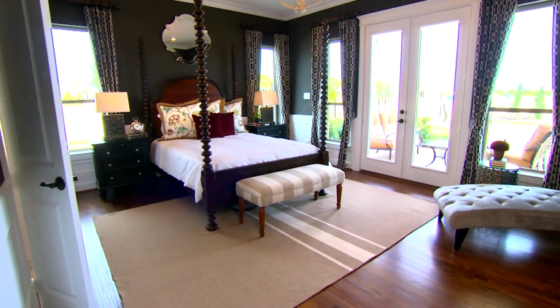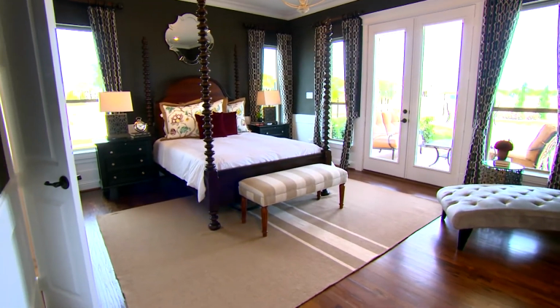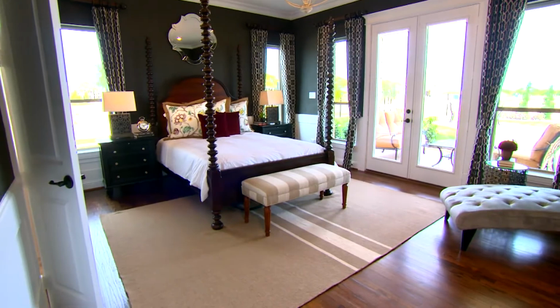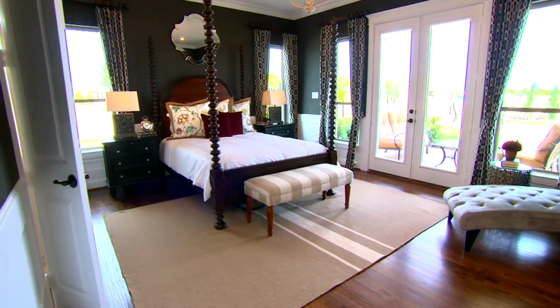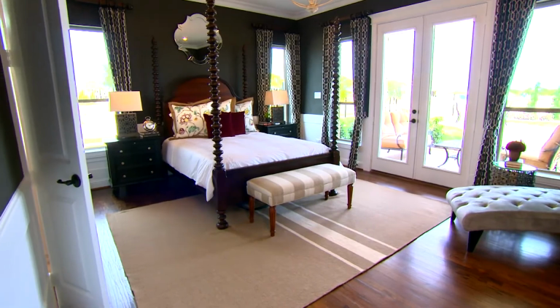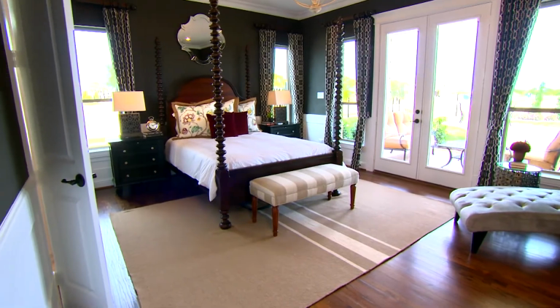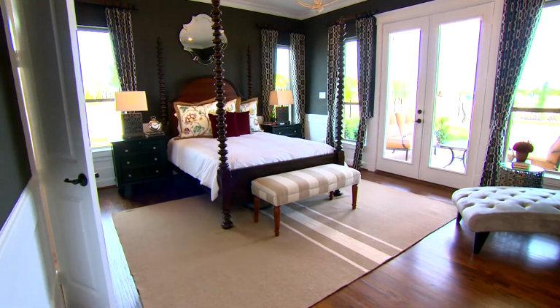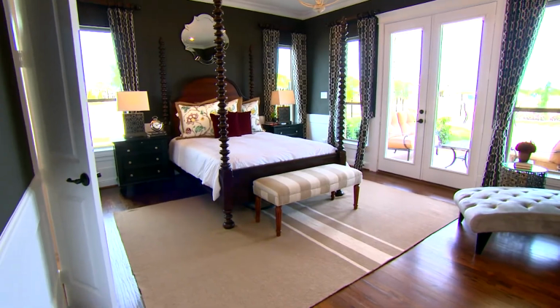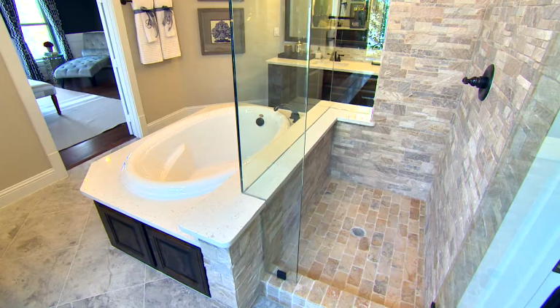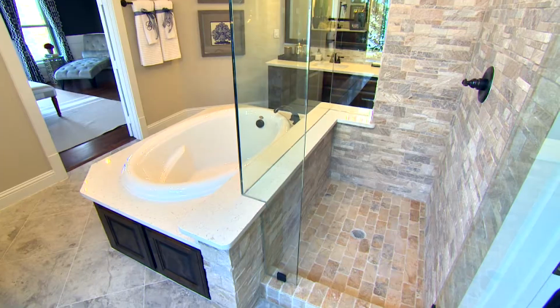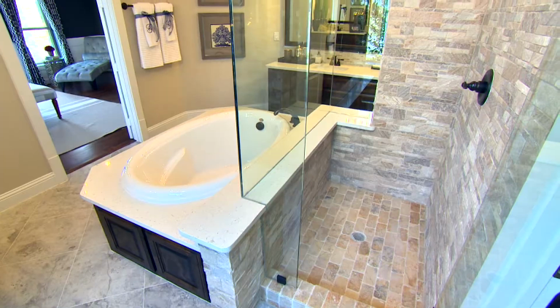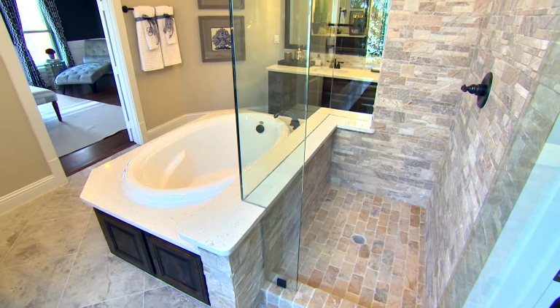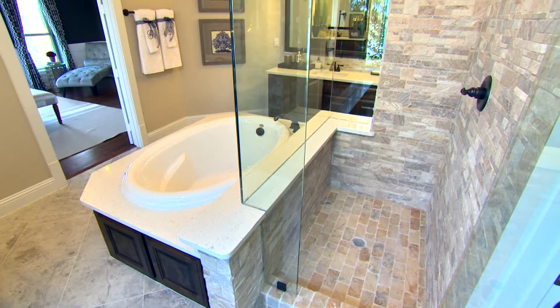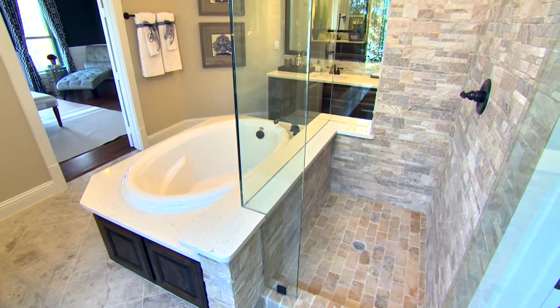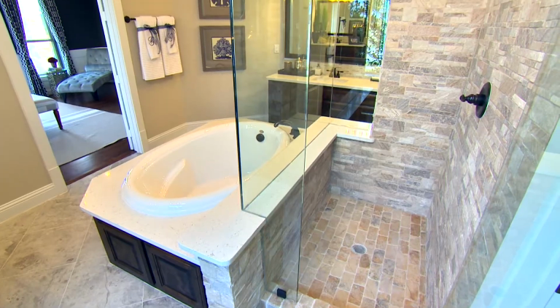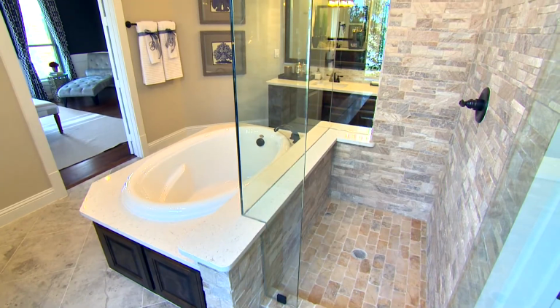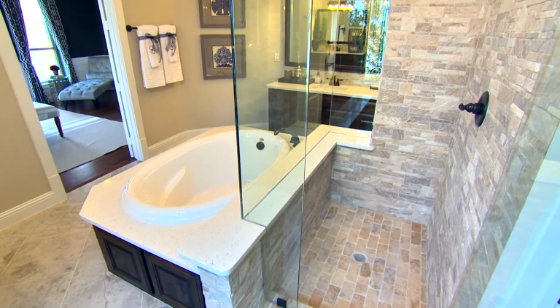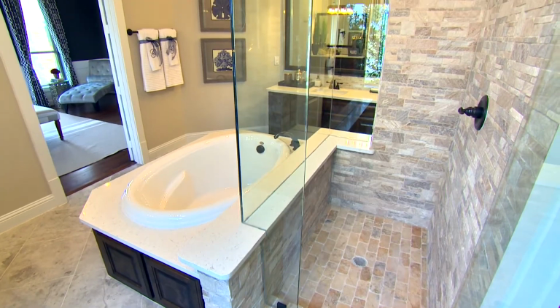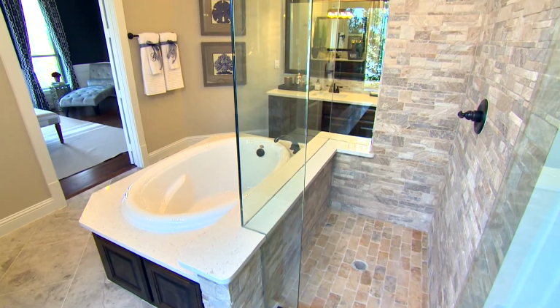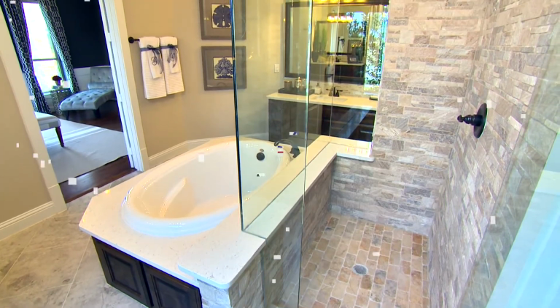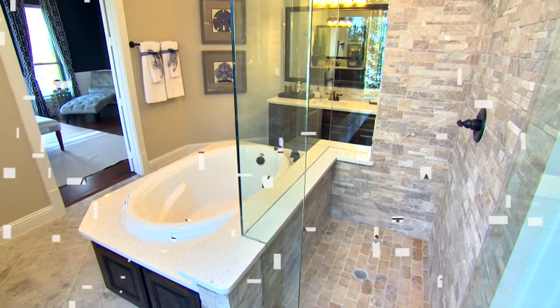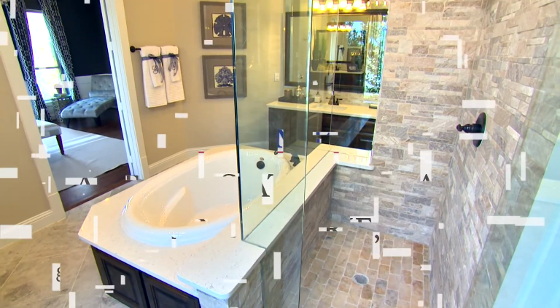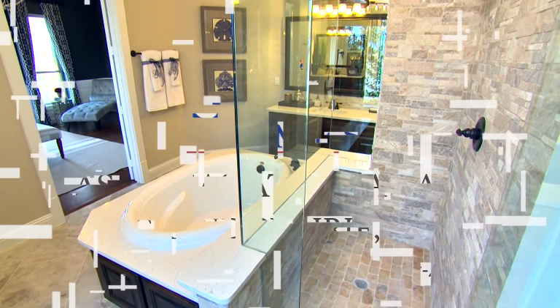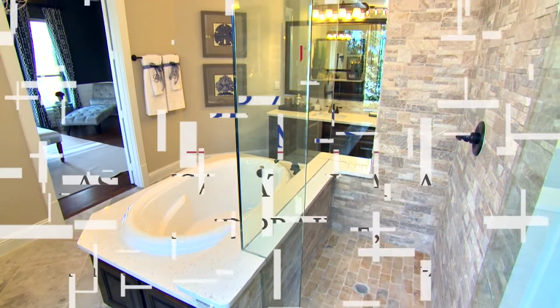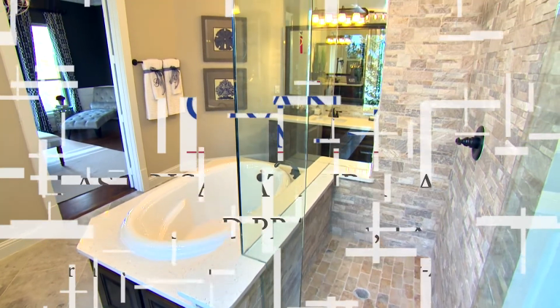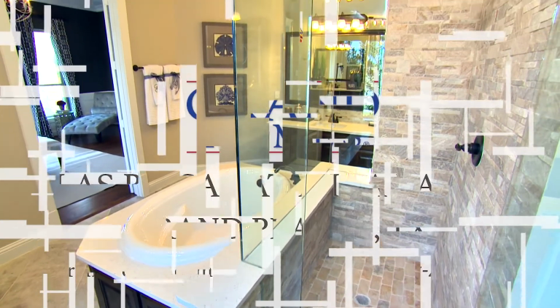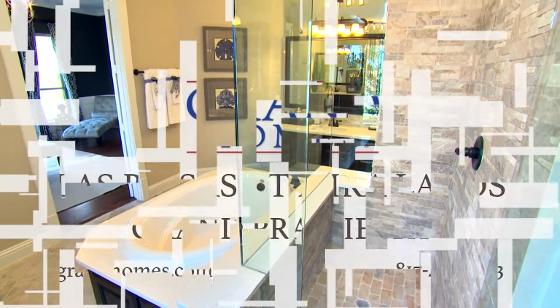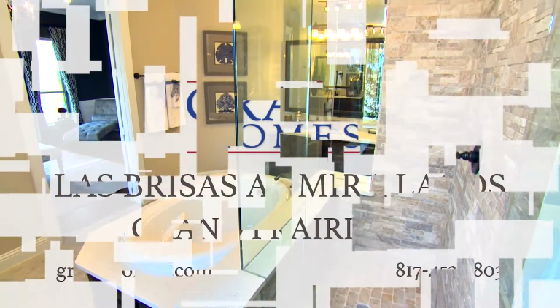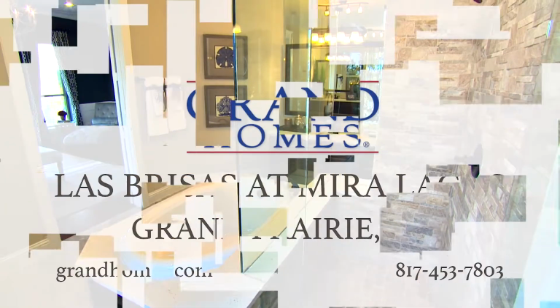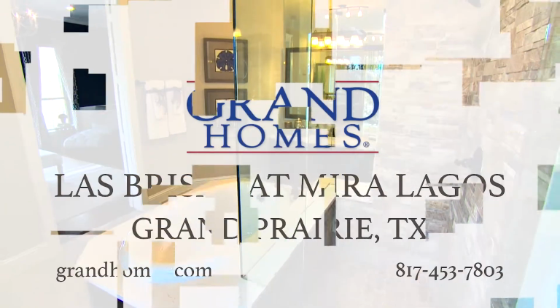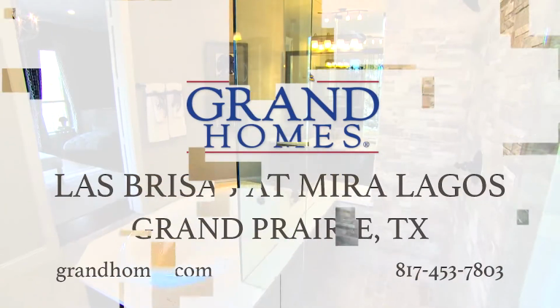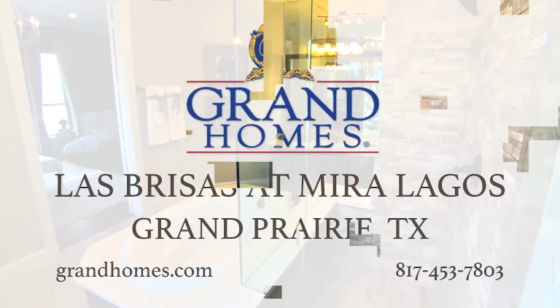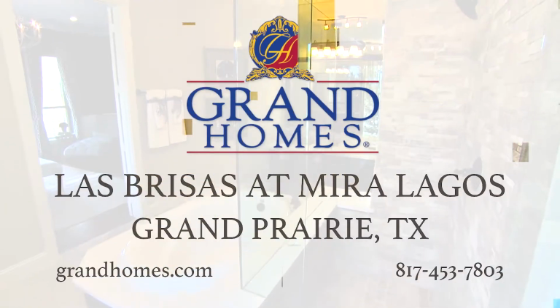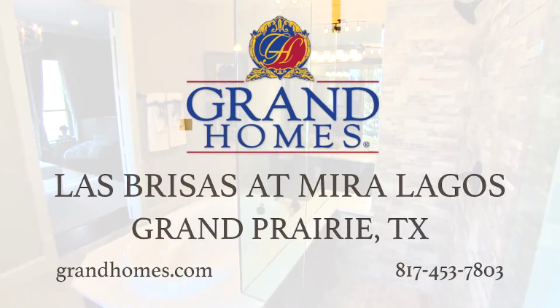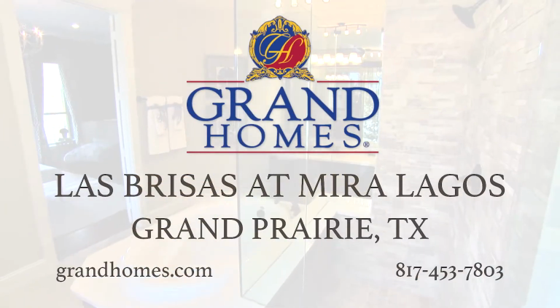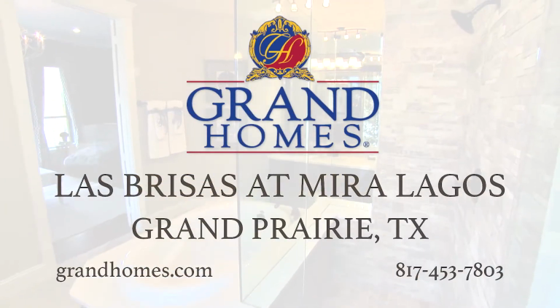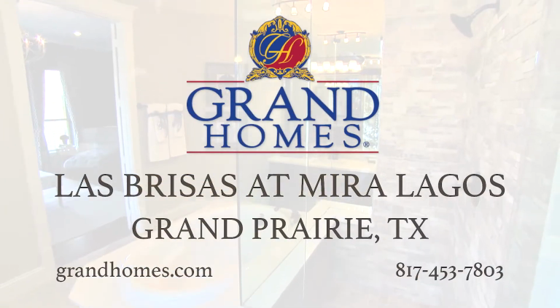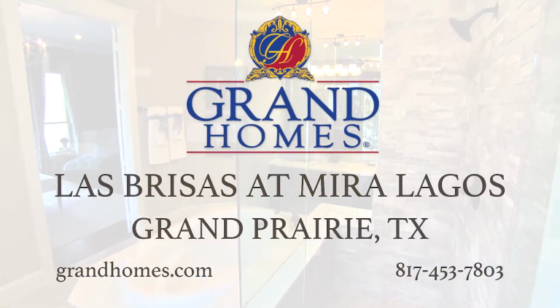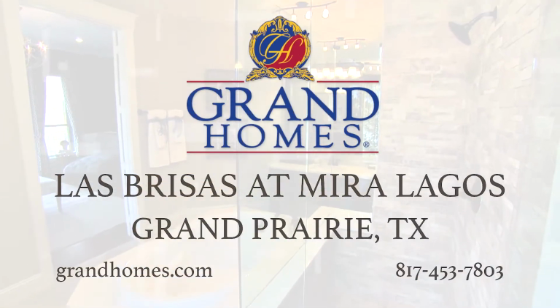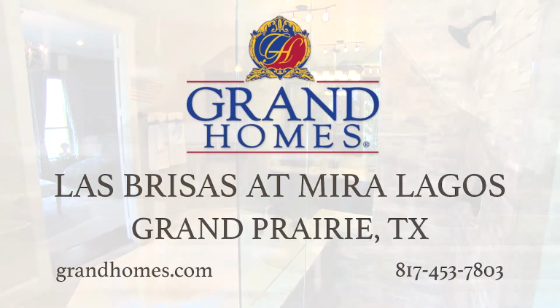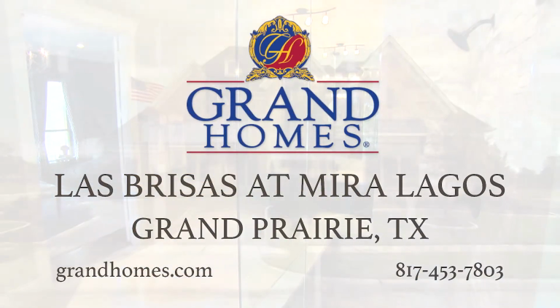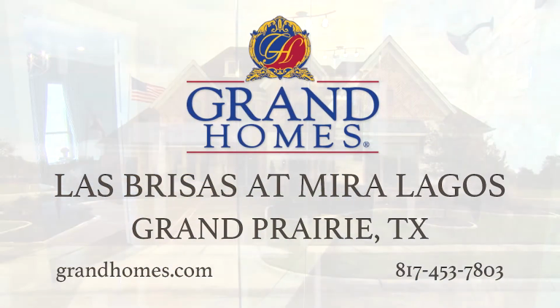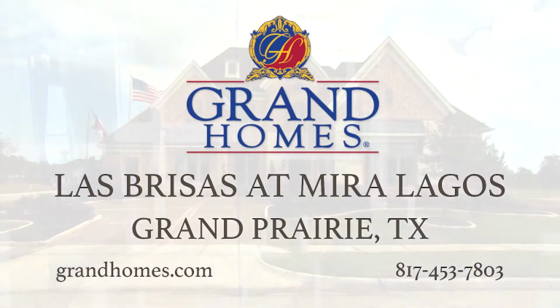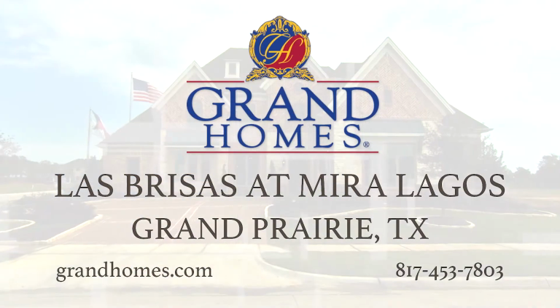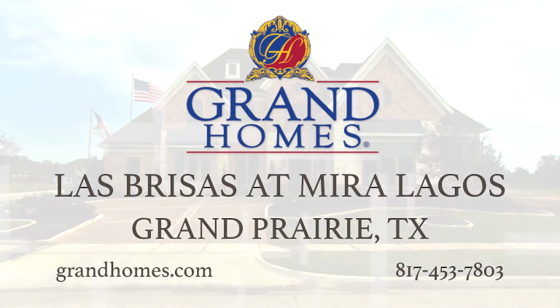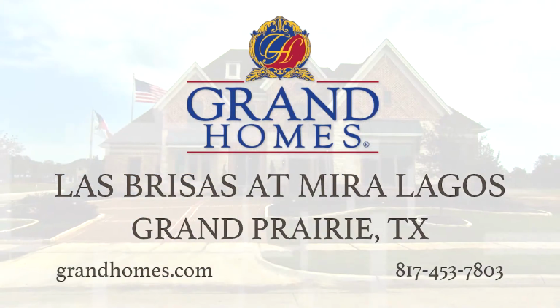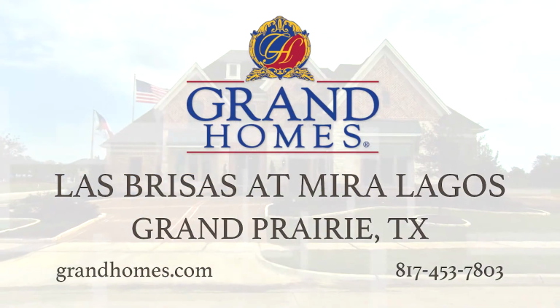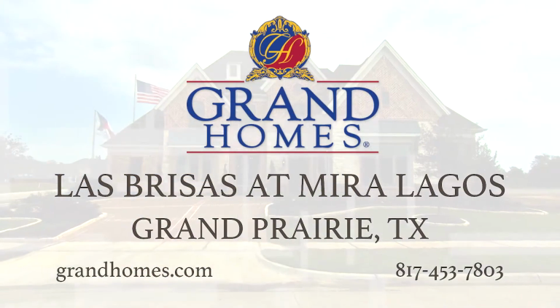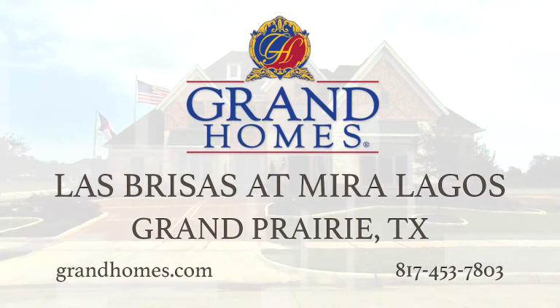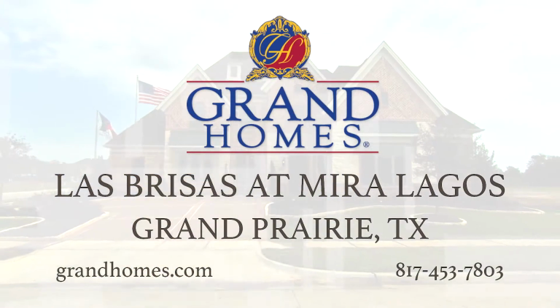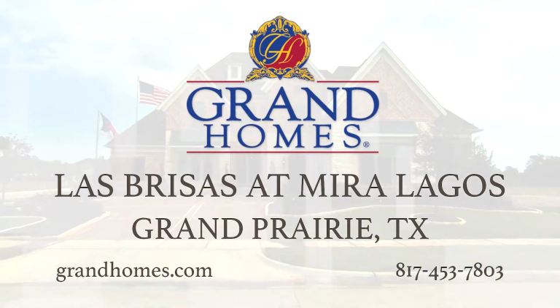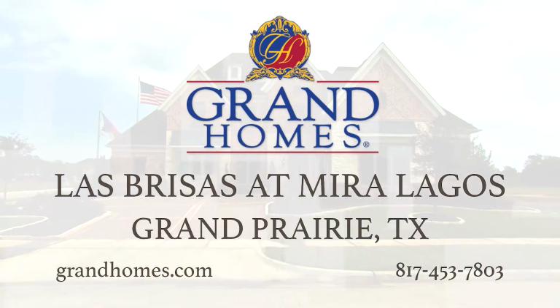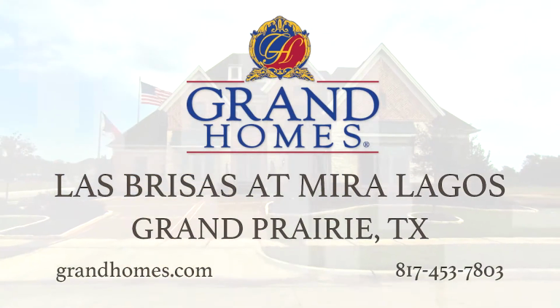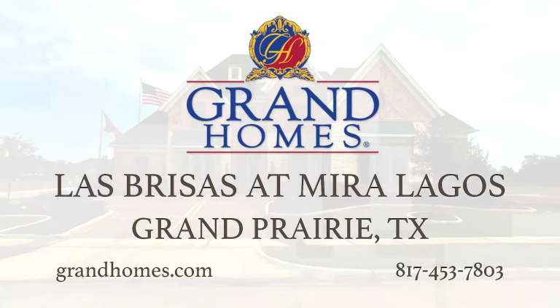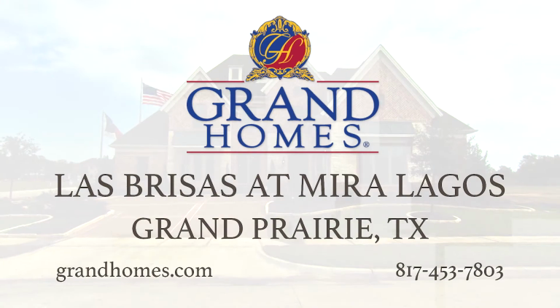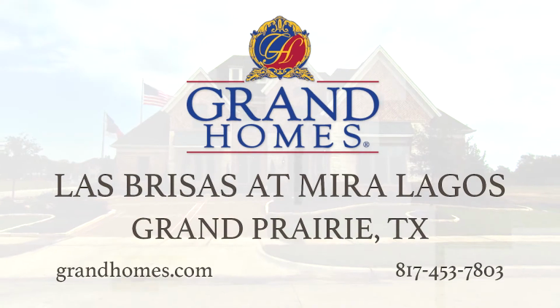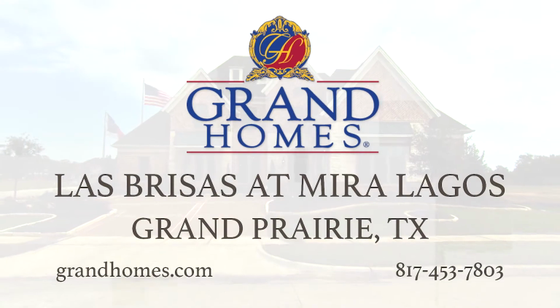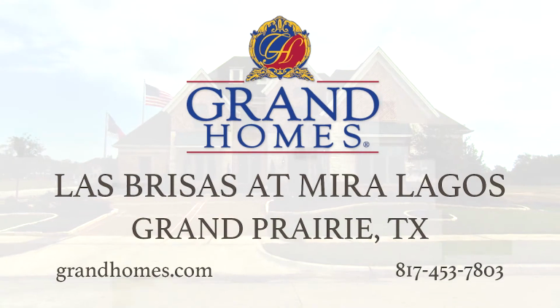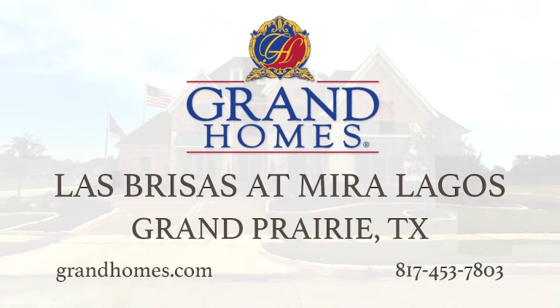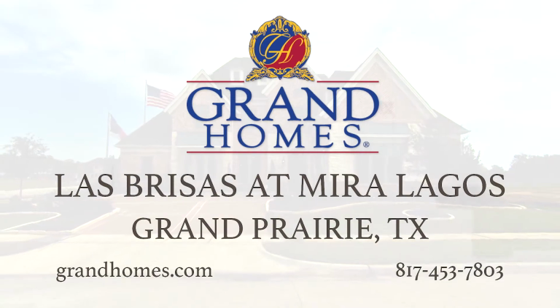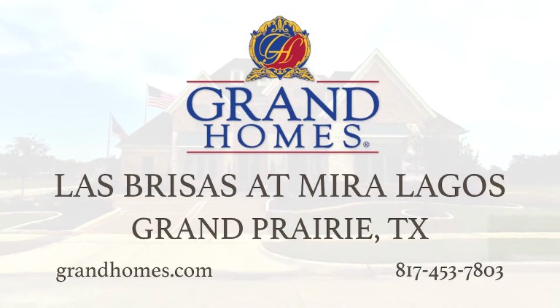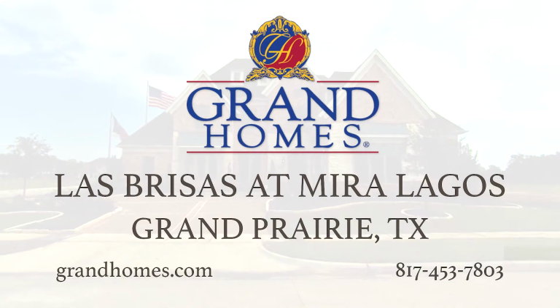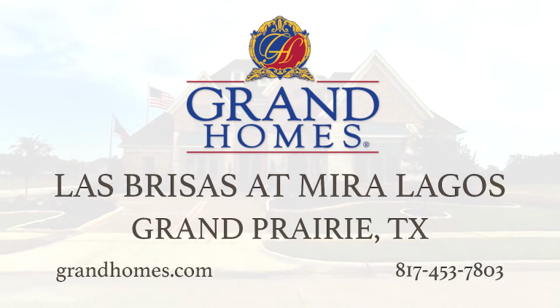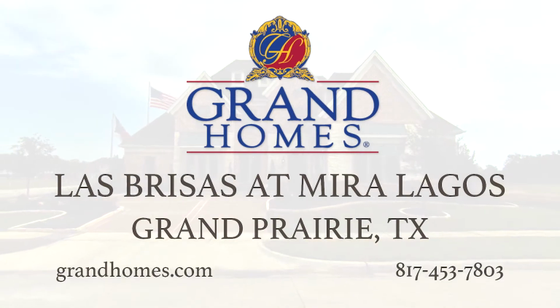I'd recommend you come out, take a look, and meet with me. Let me show you the advantages of owning a Grand Home and go from there.